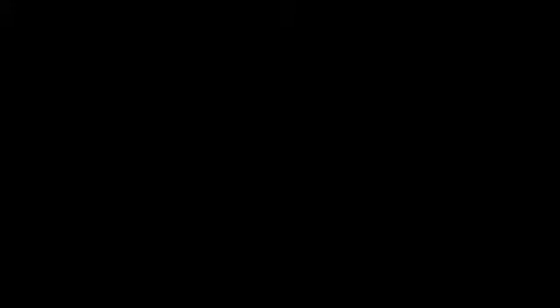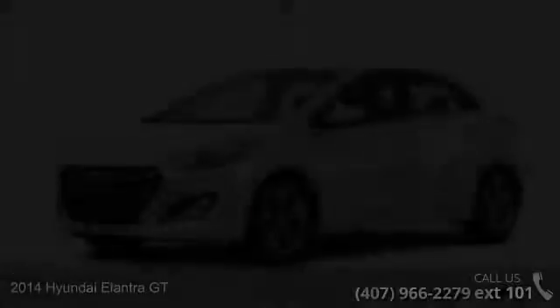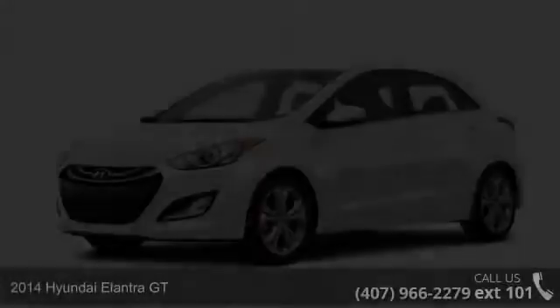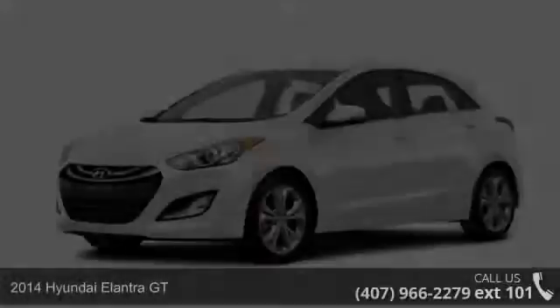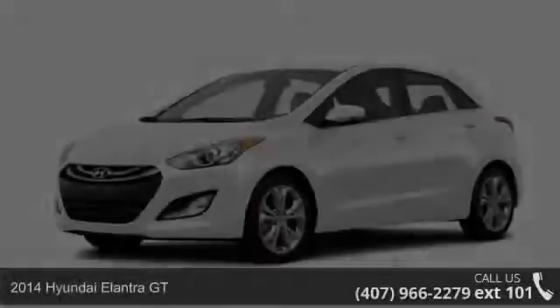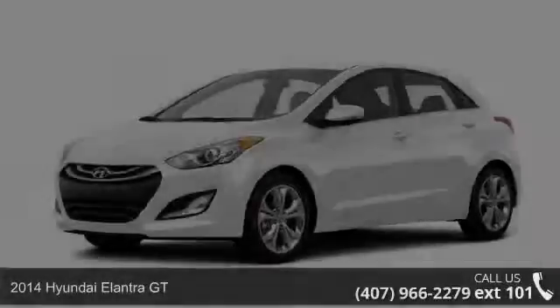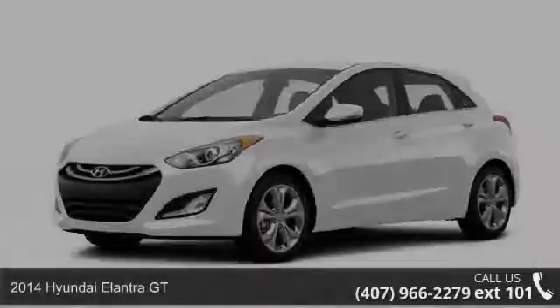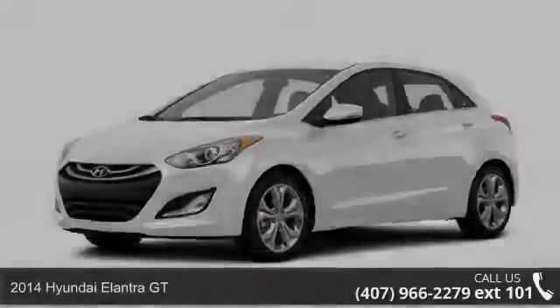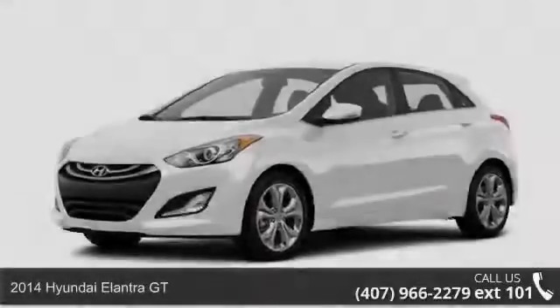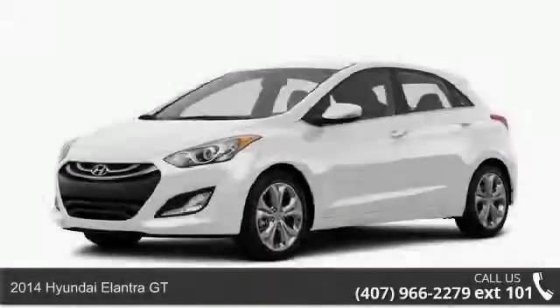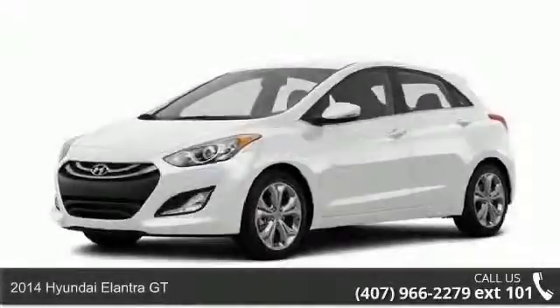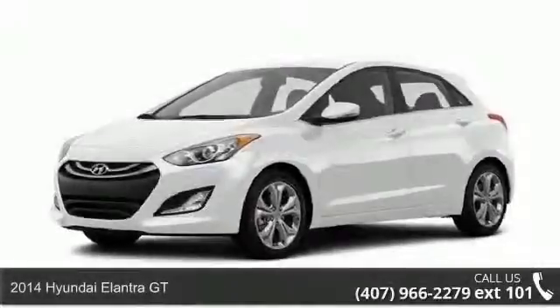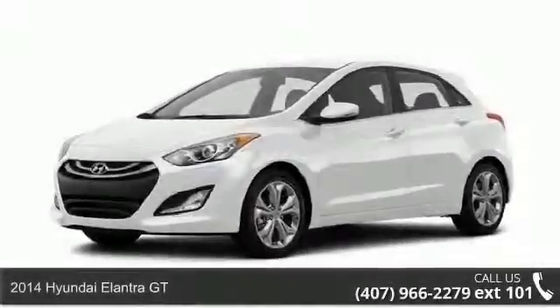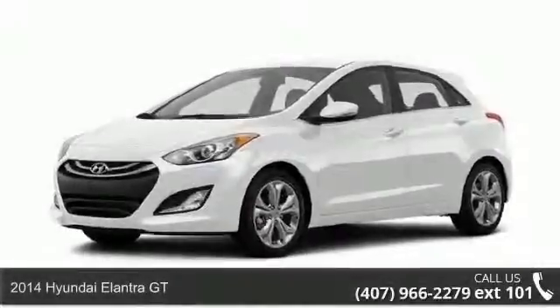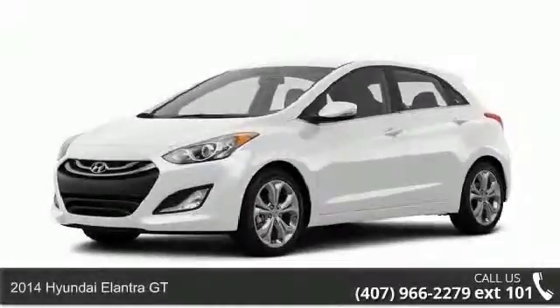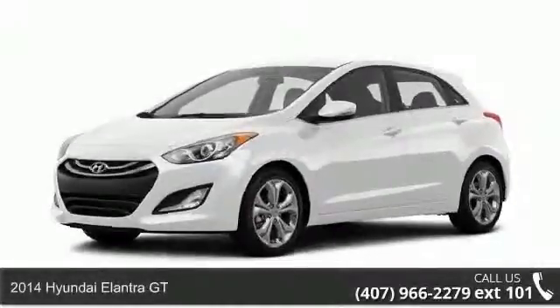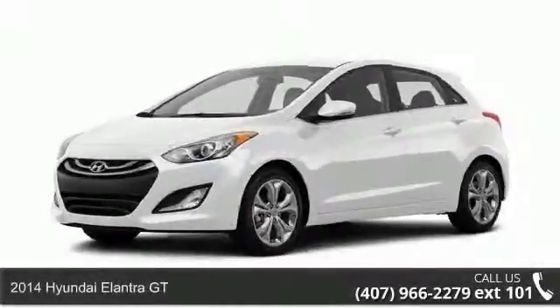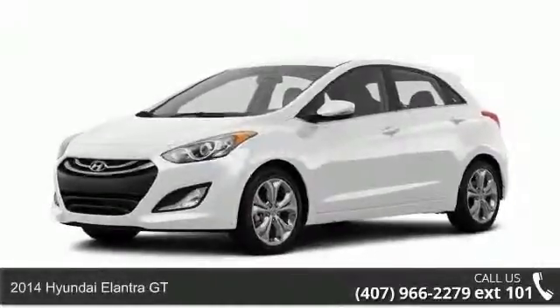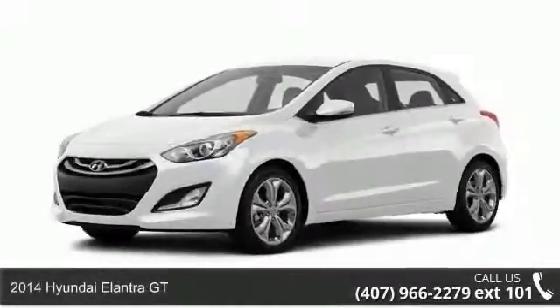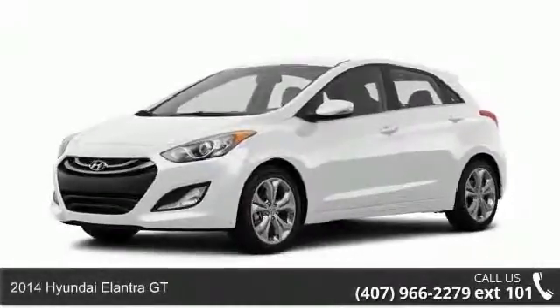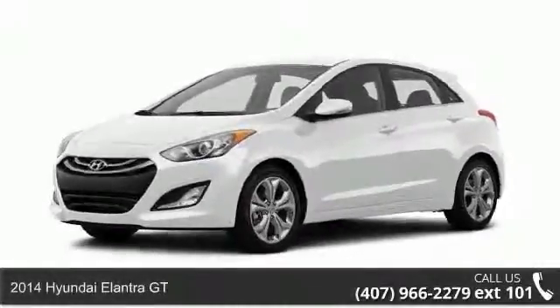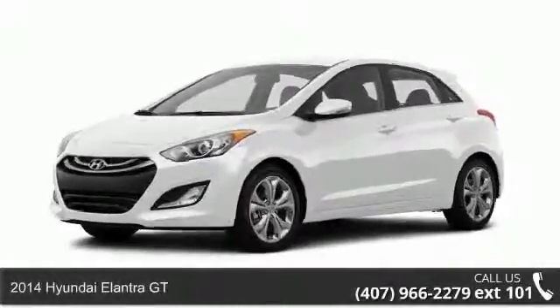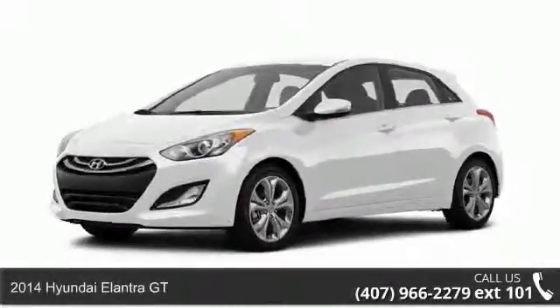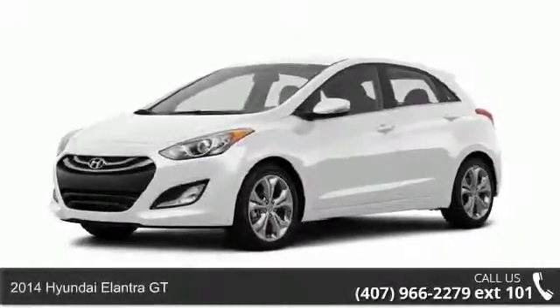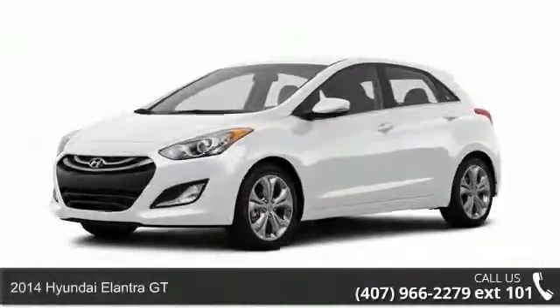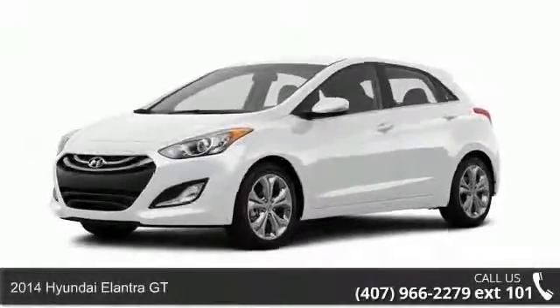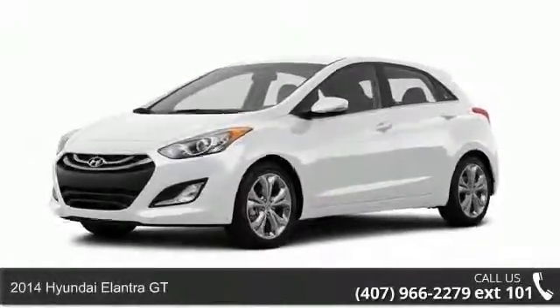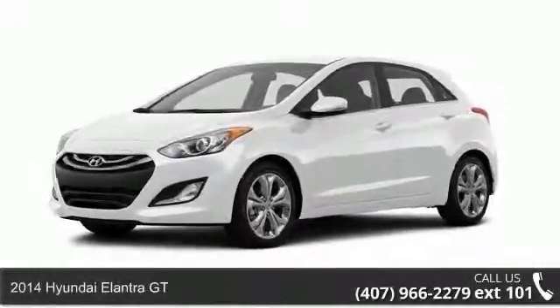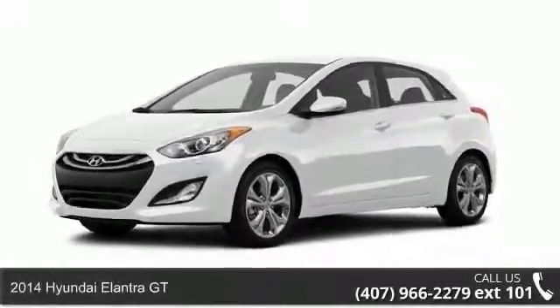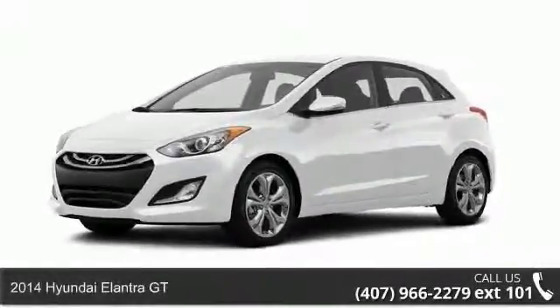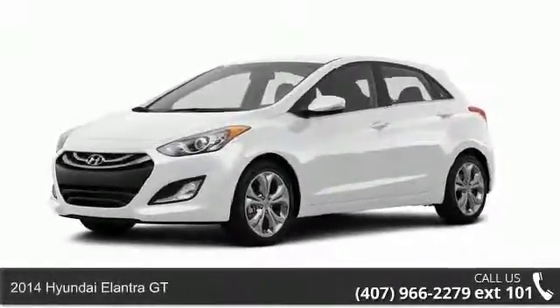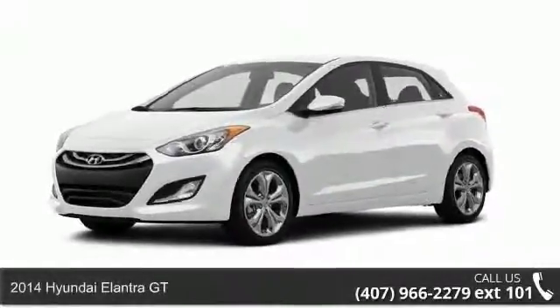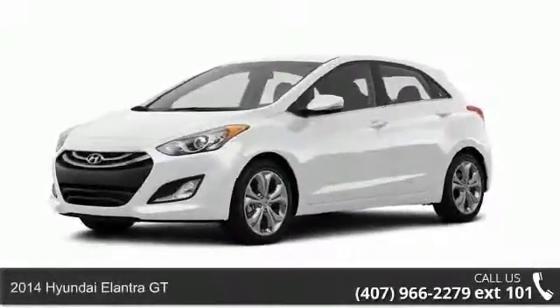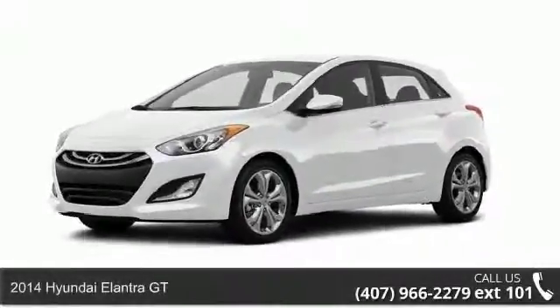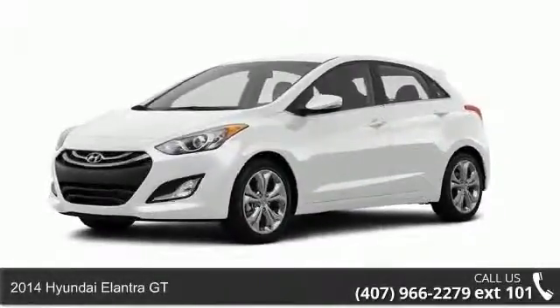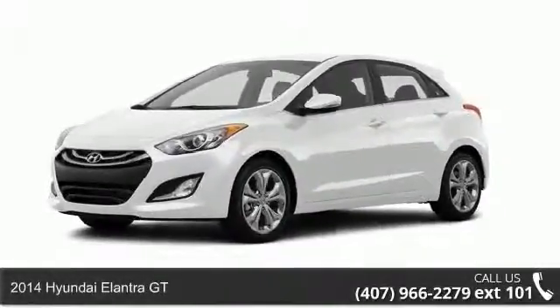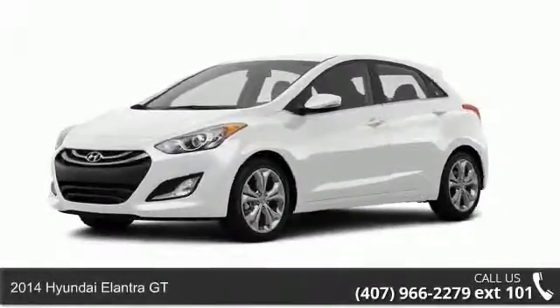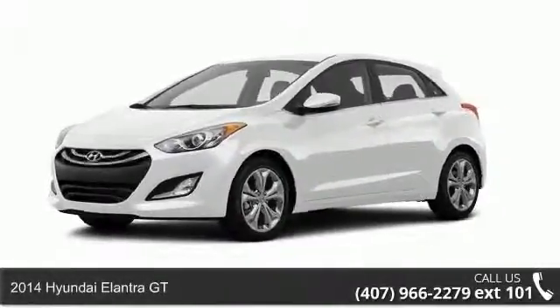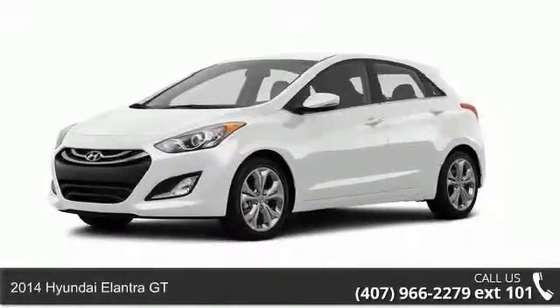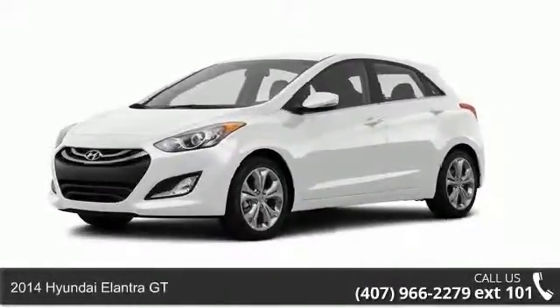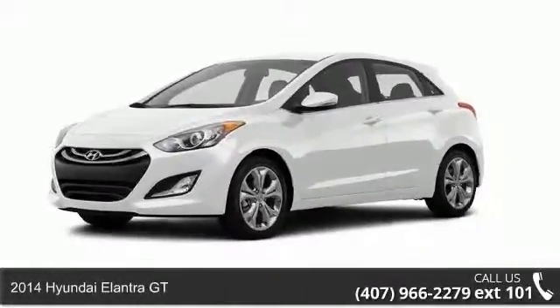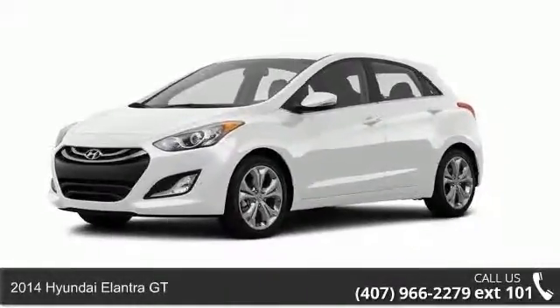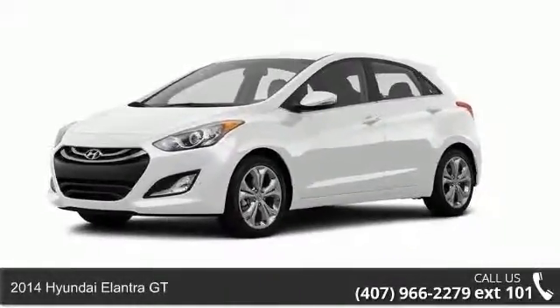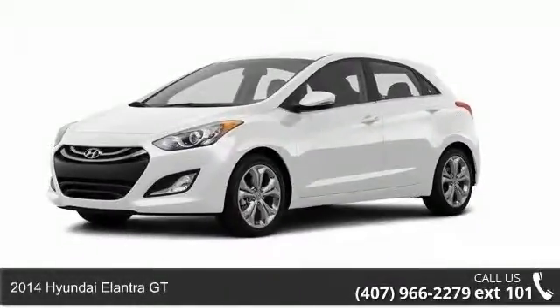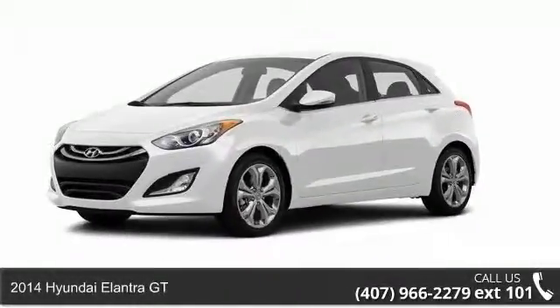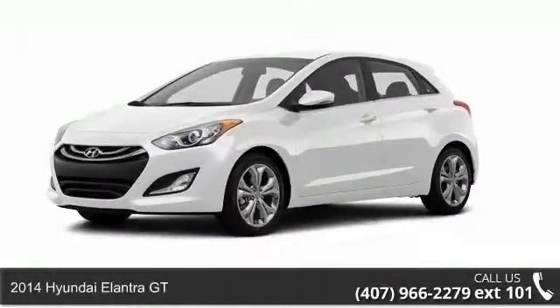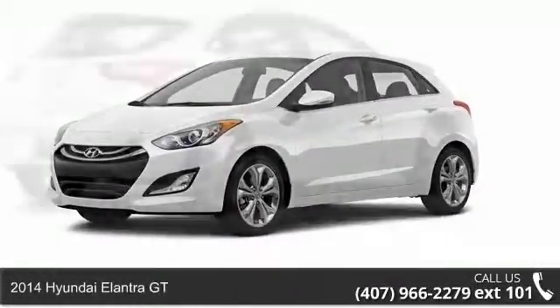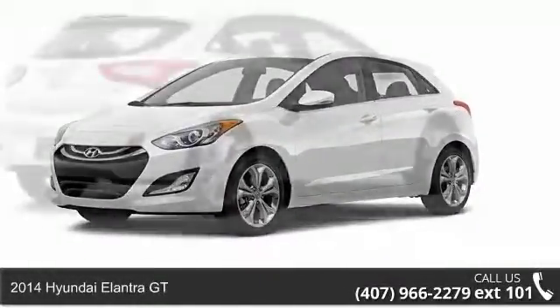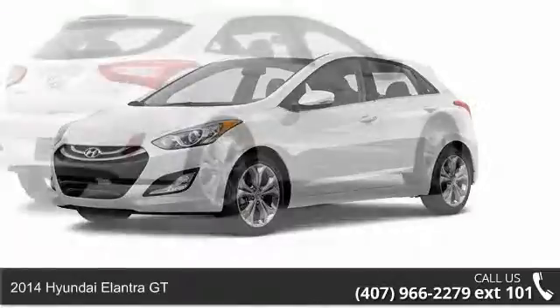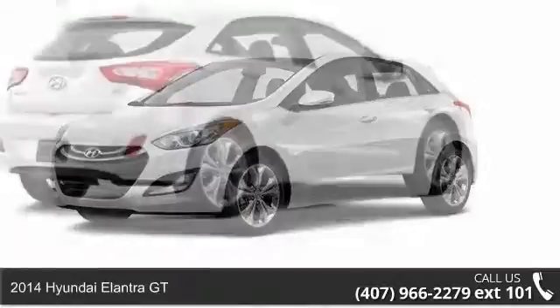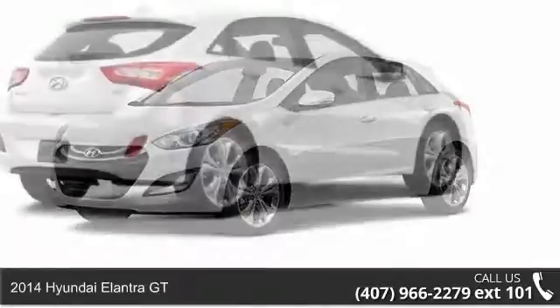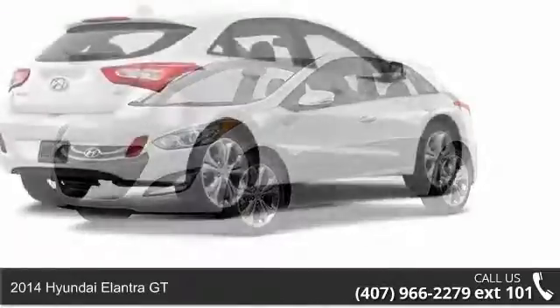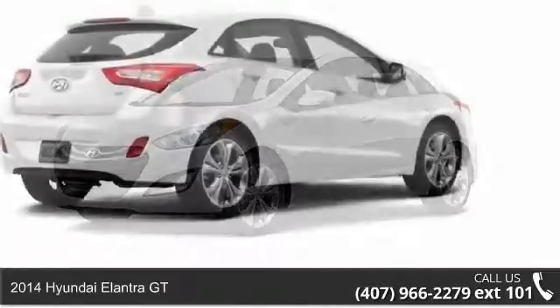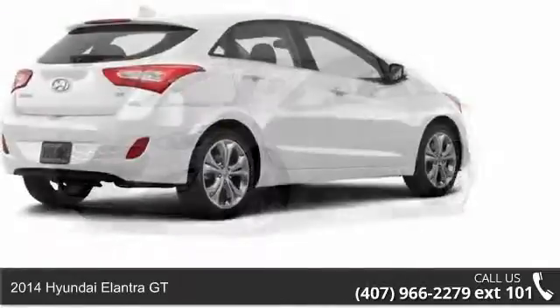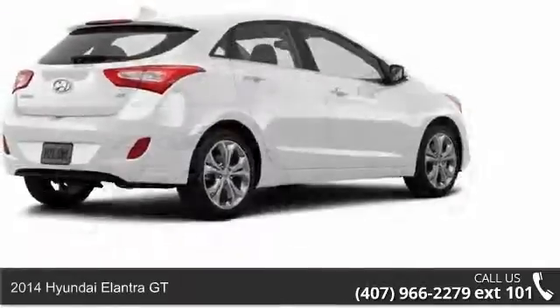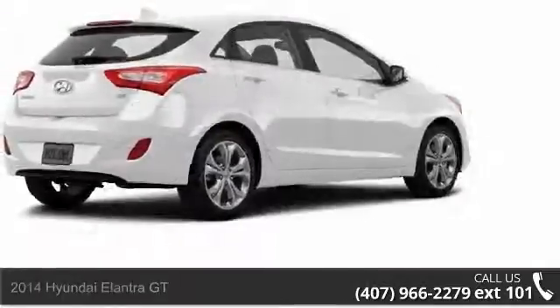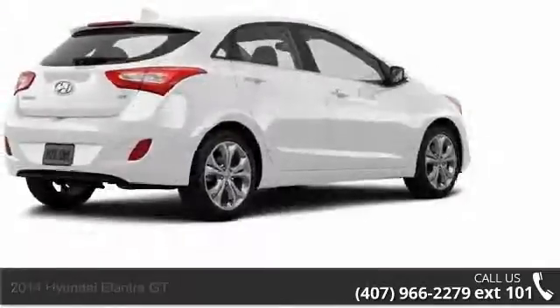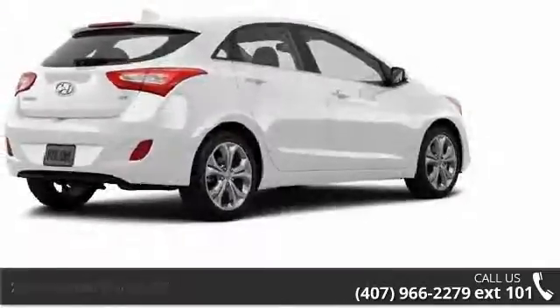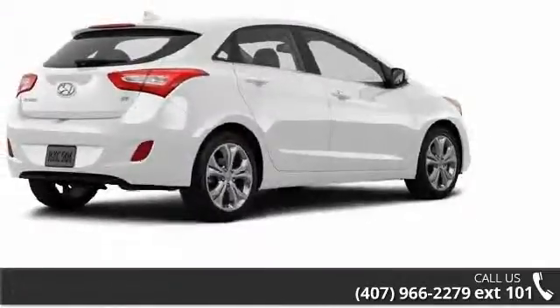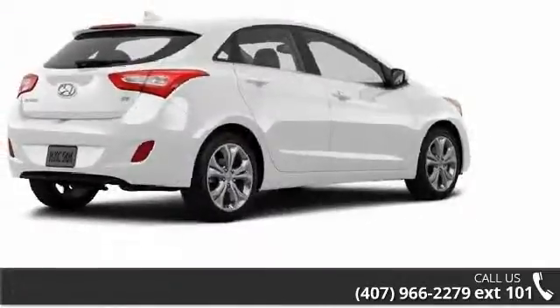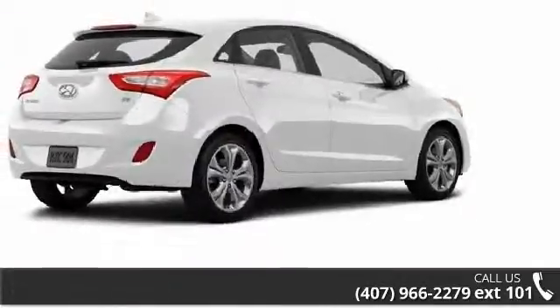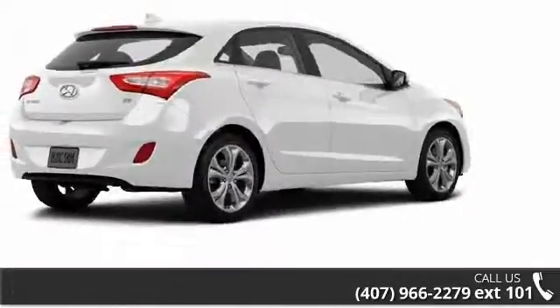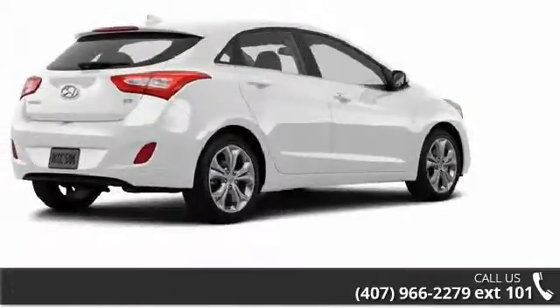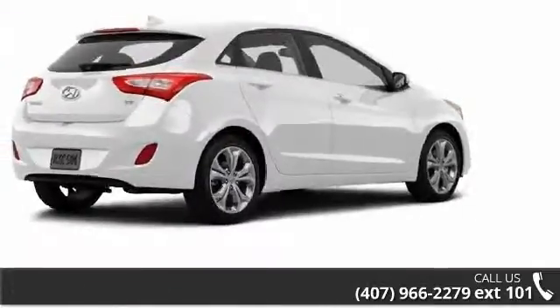Imagine yourself in this 2014 Hyundai Elantra GT. This may be the set of wheels you've been looking for.